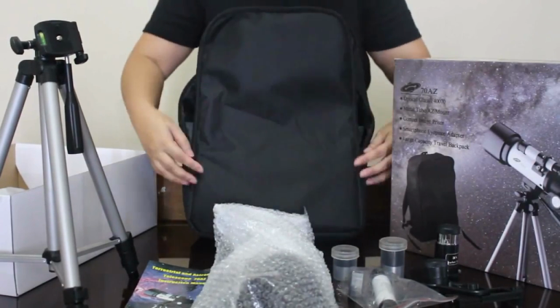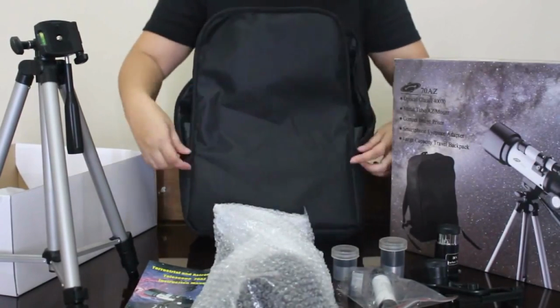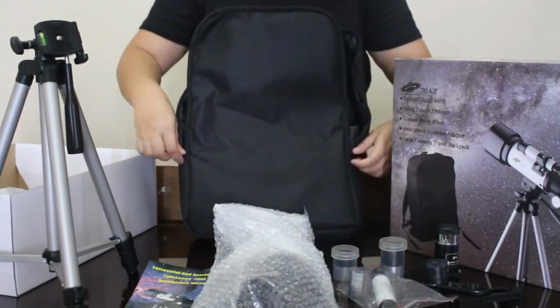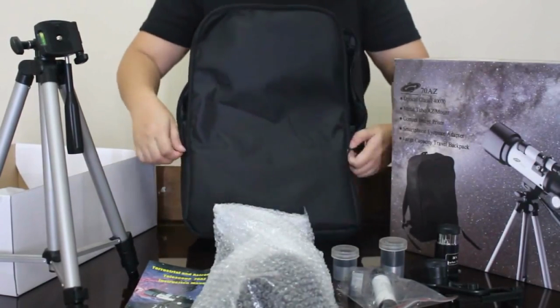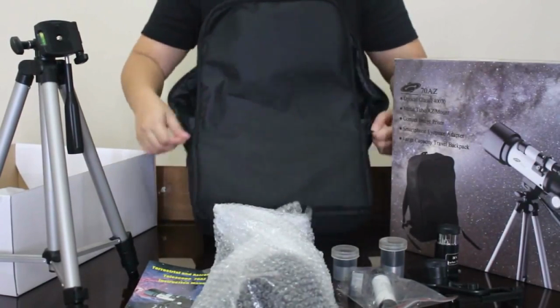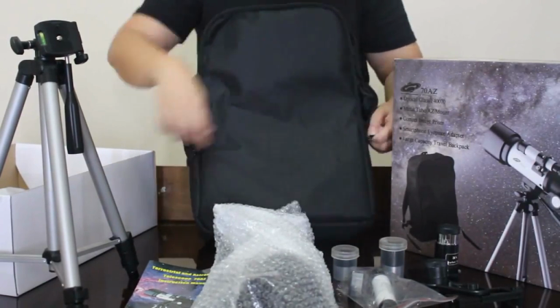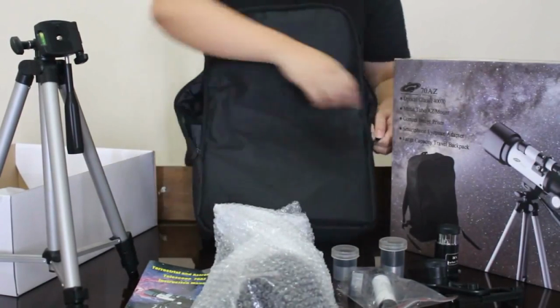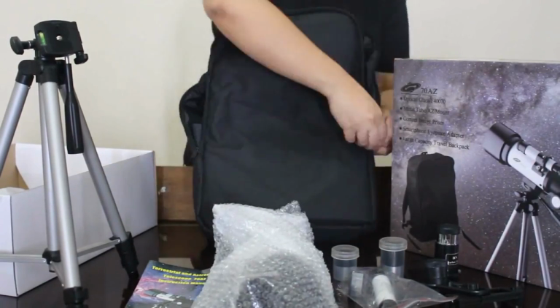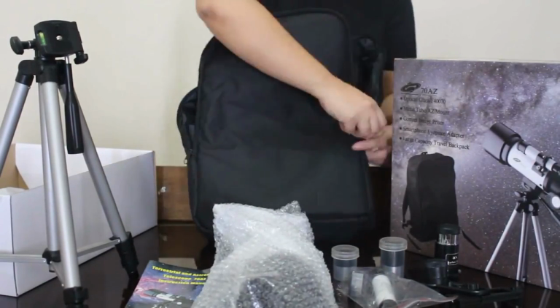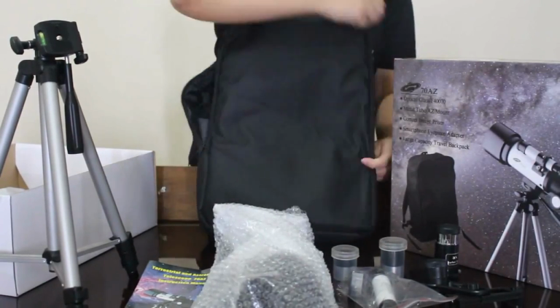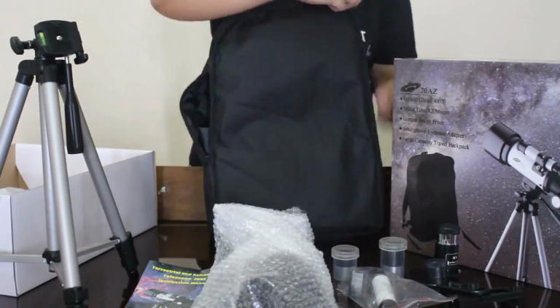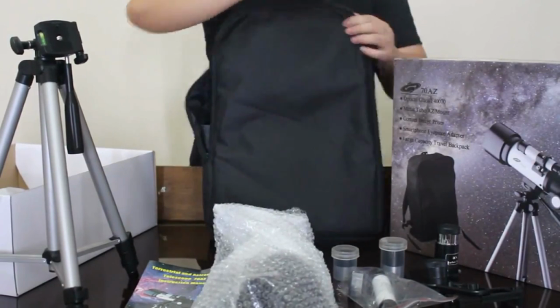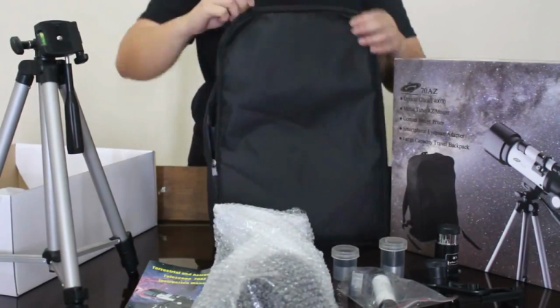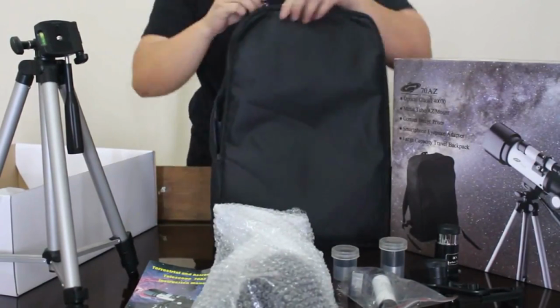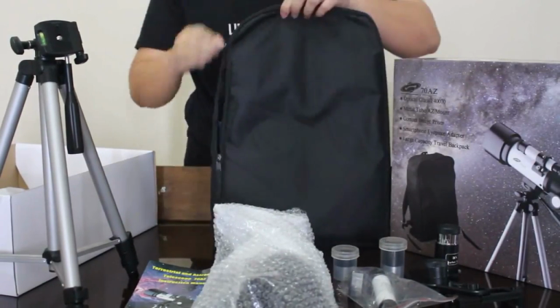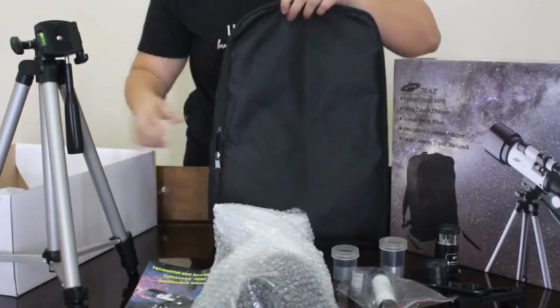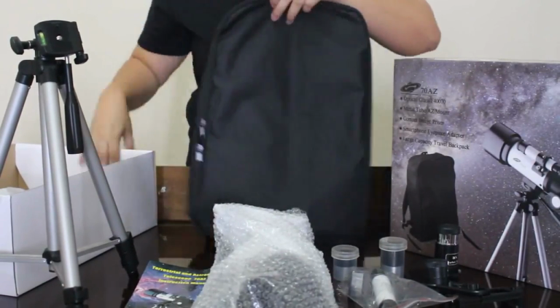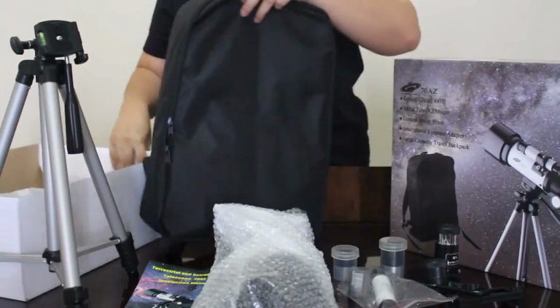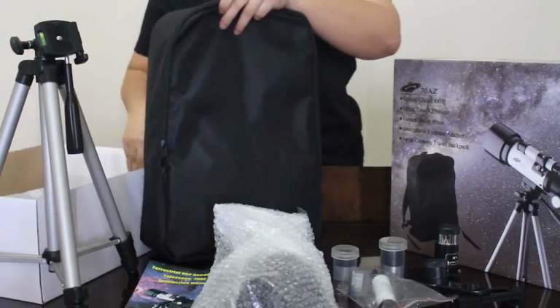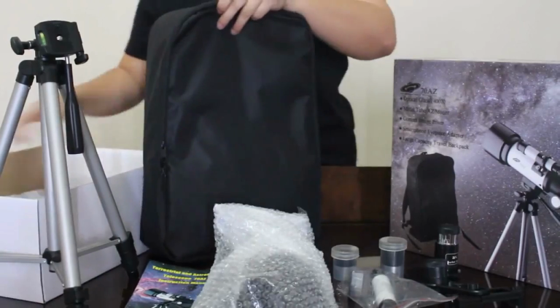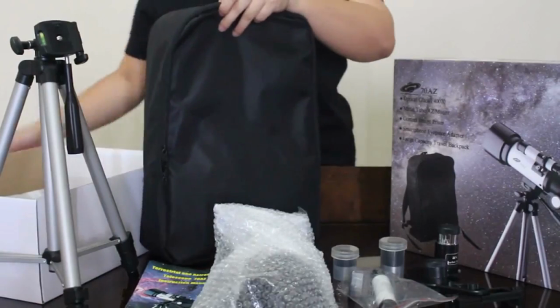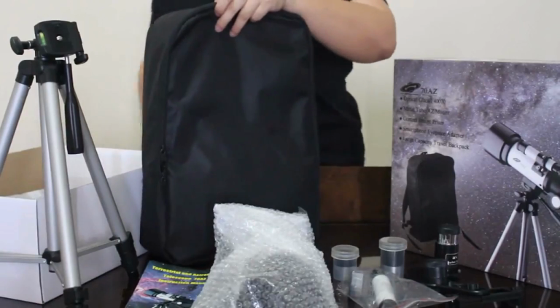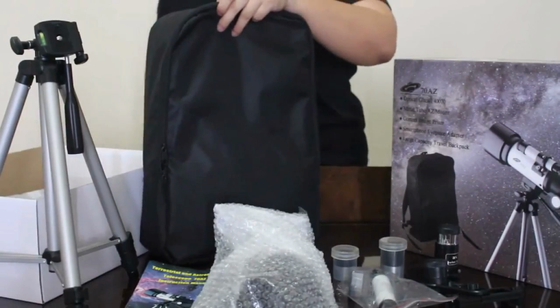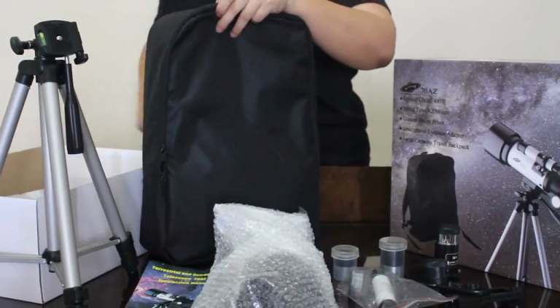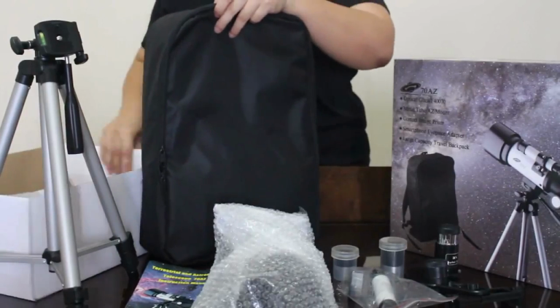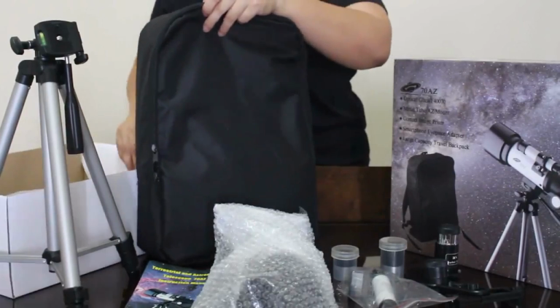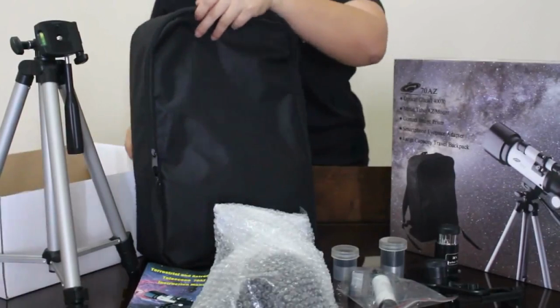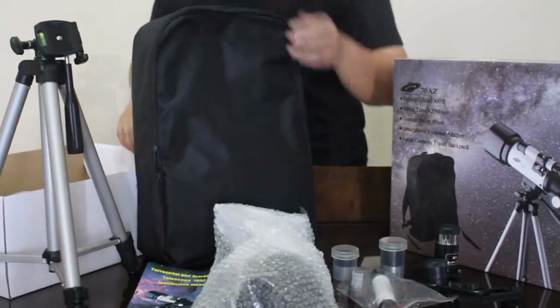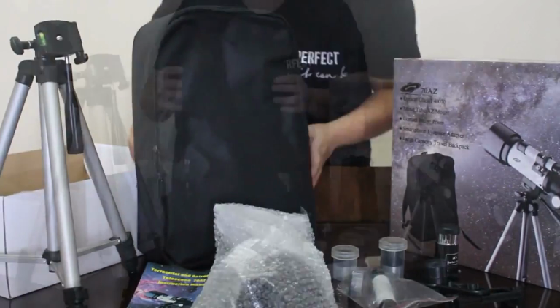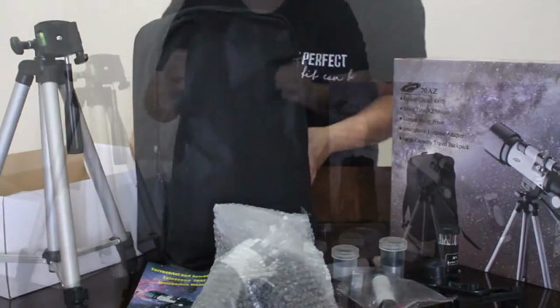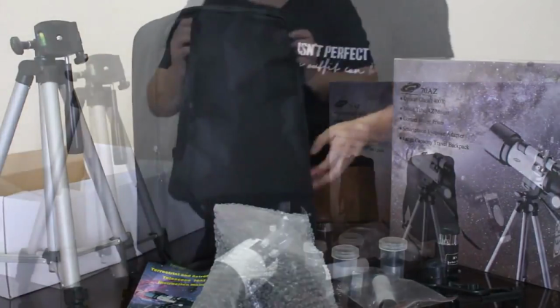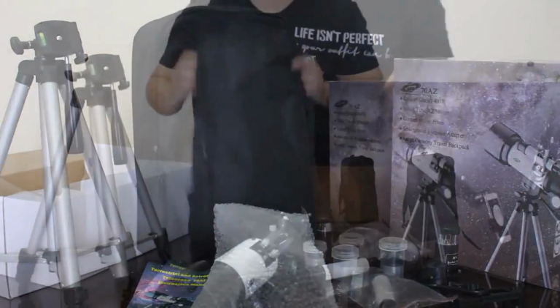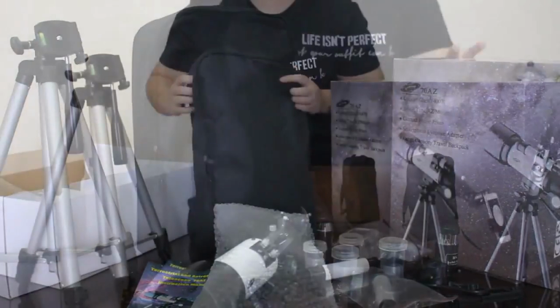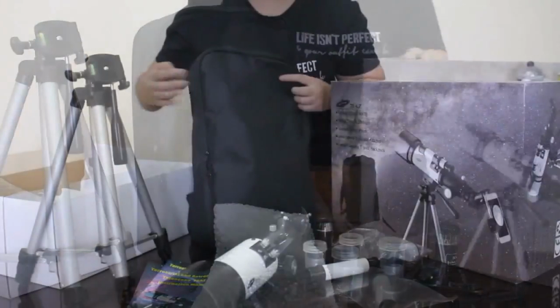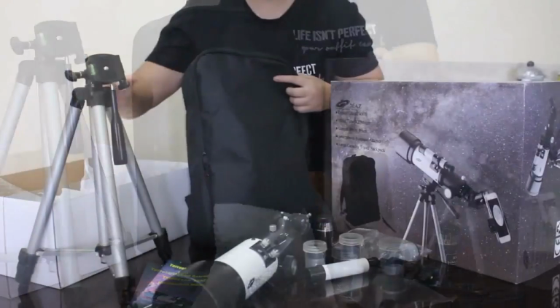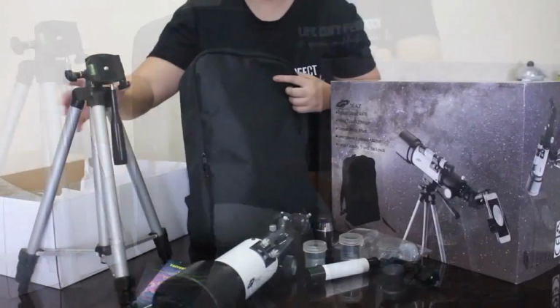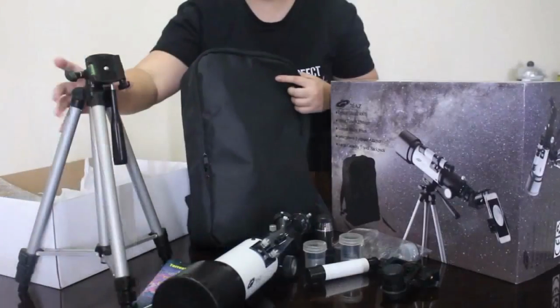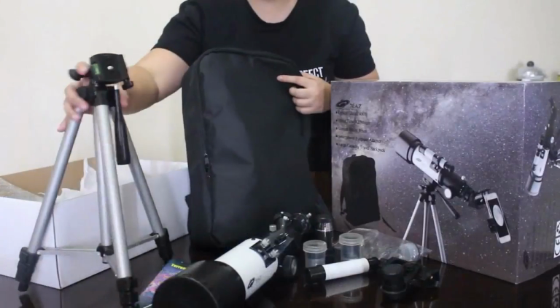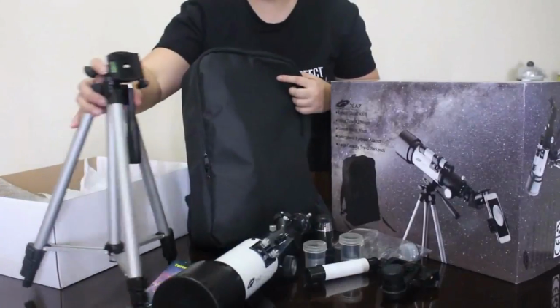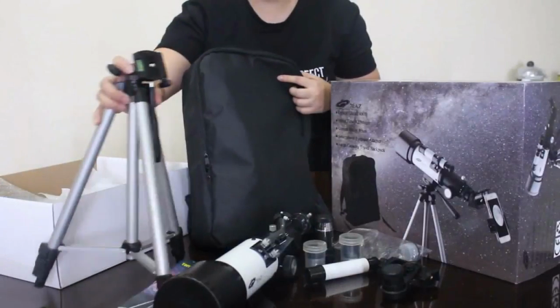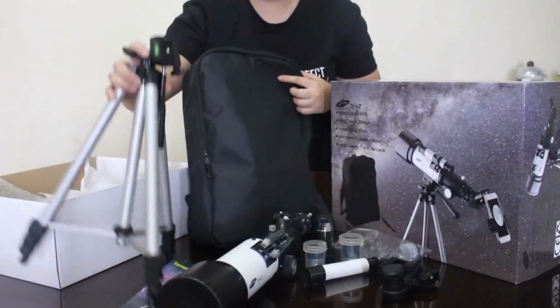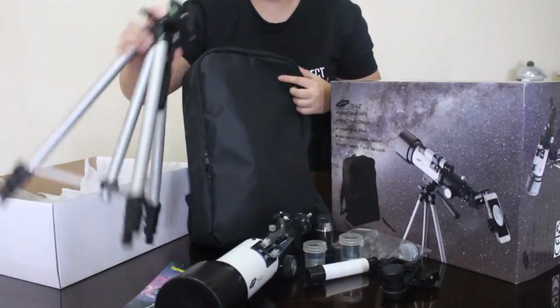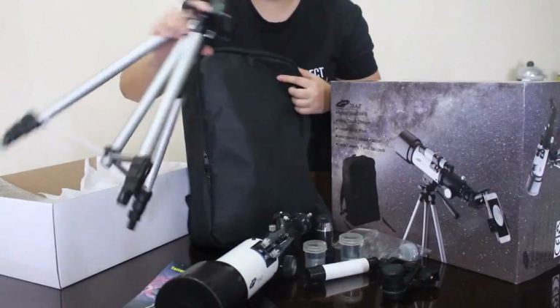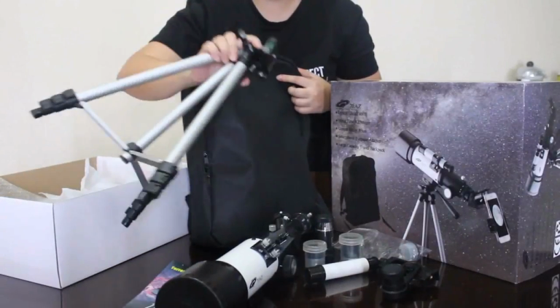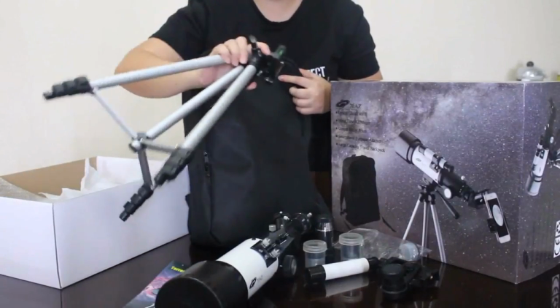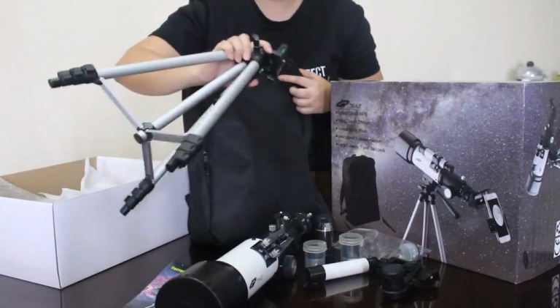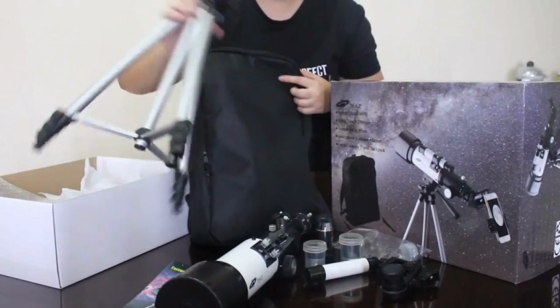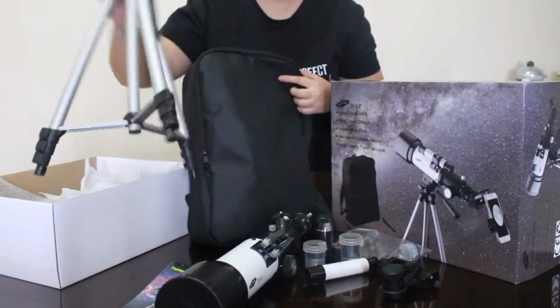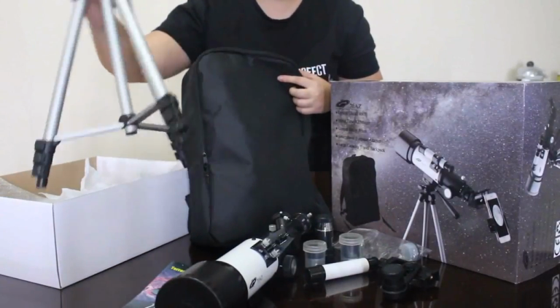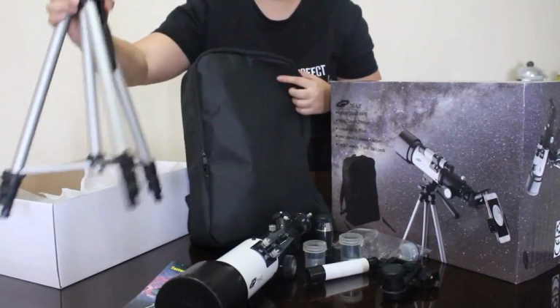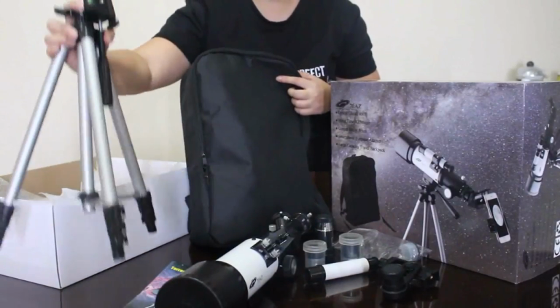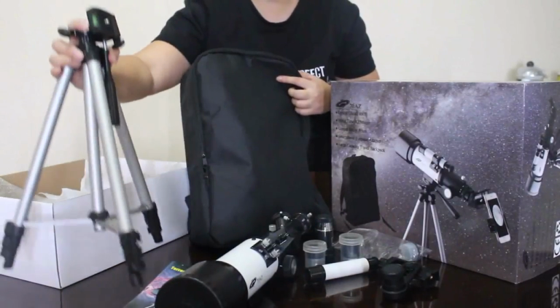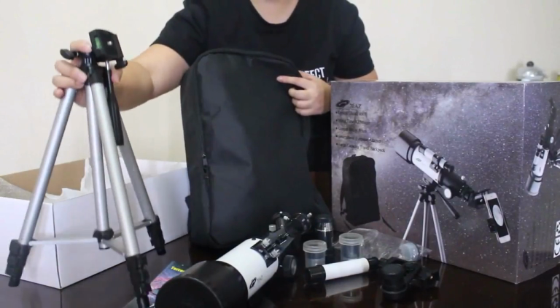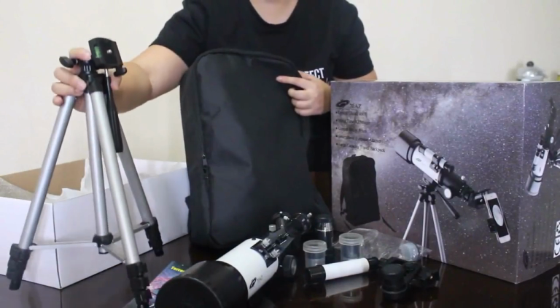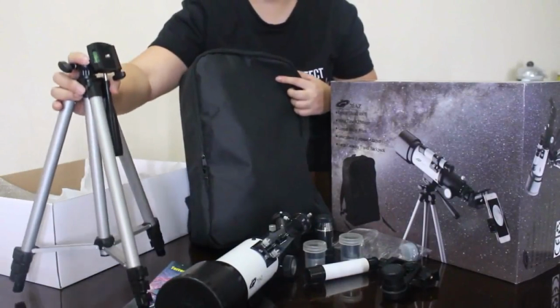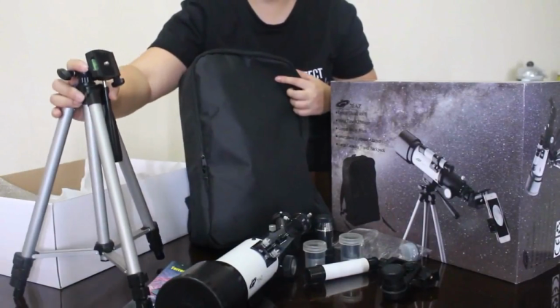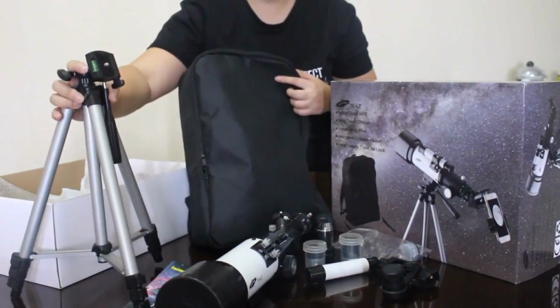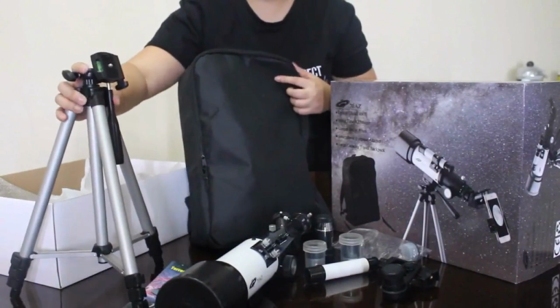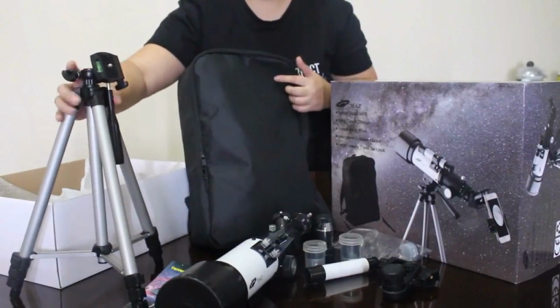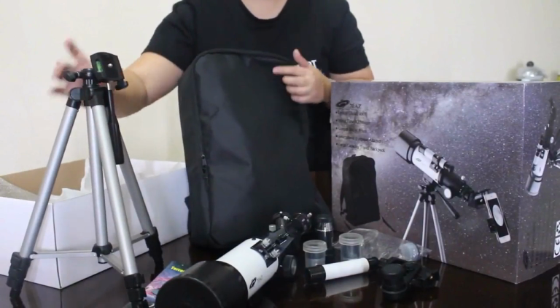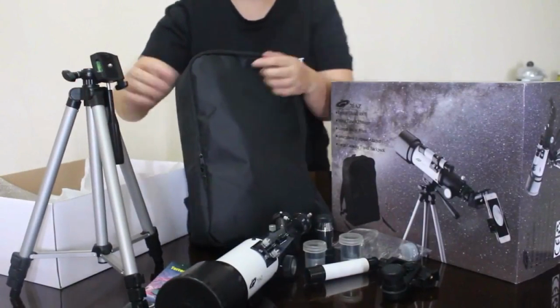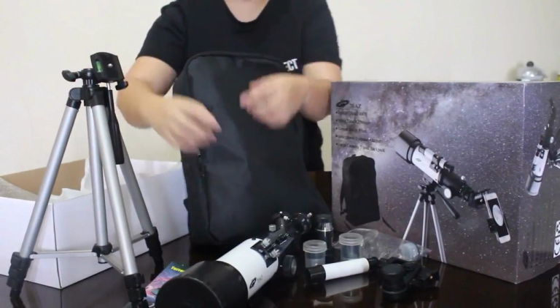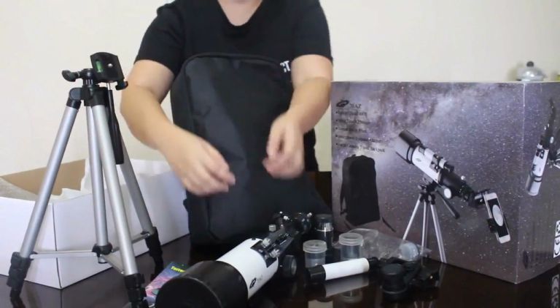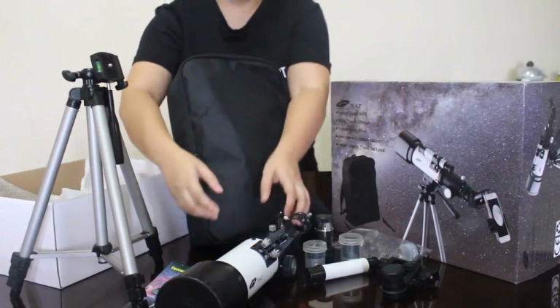This telescope comes with a backpack, tripod, and the Optical Glass 70 AZ.